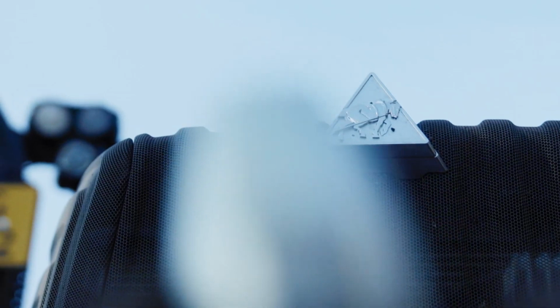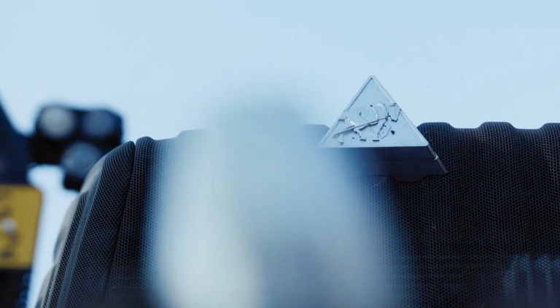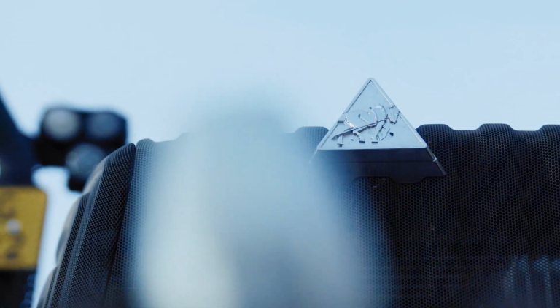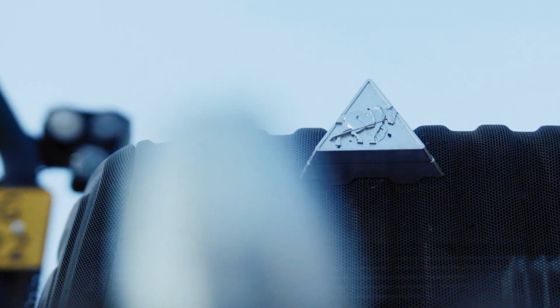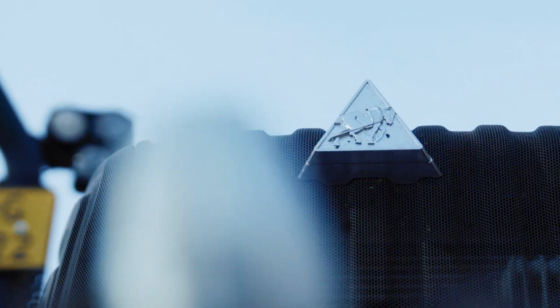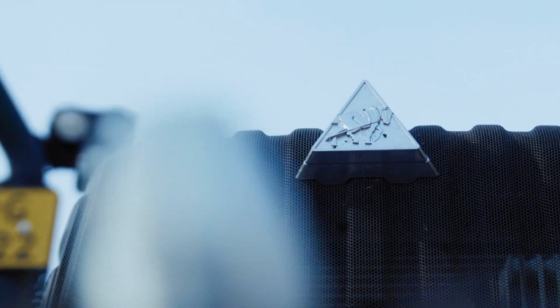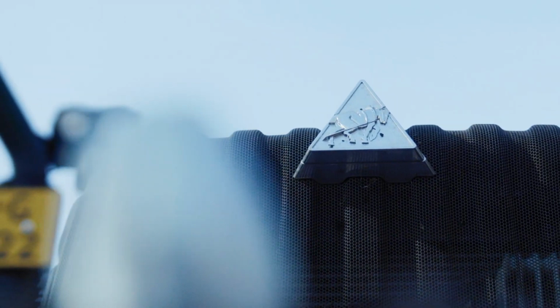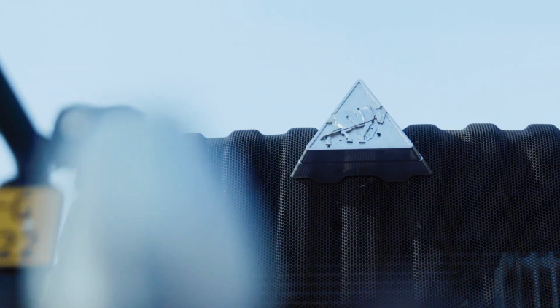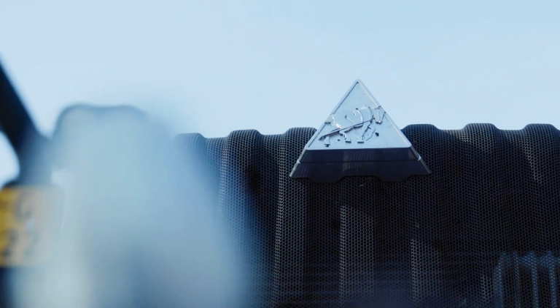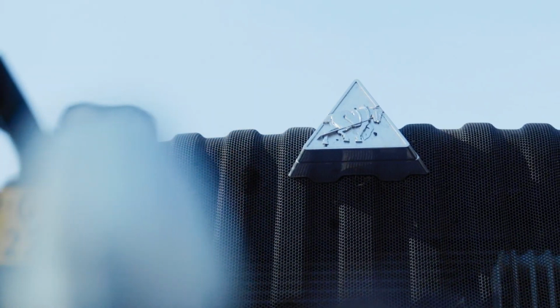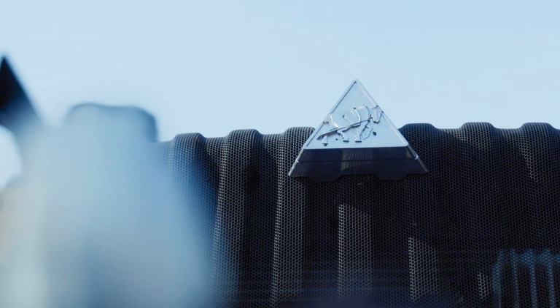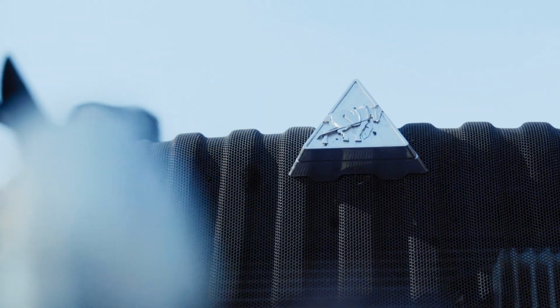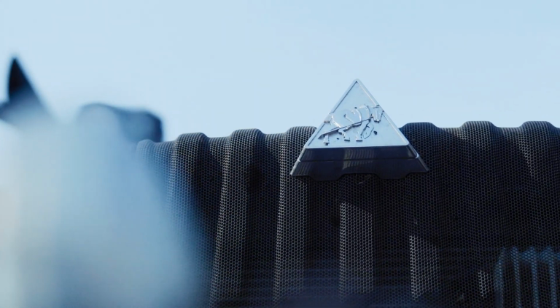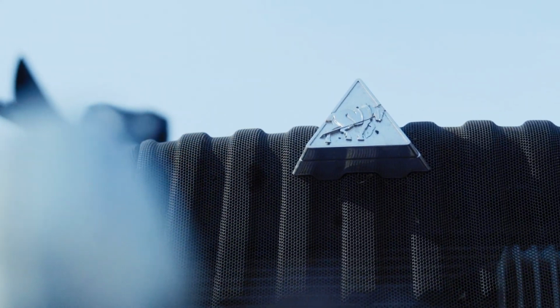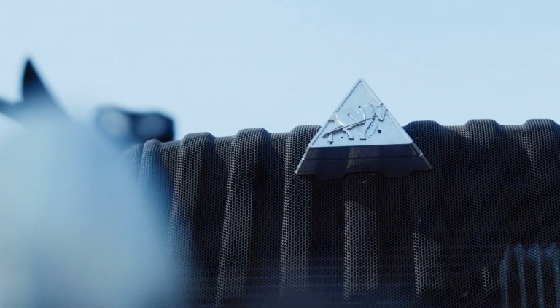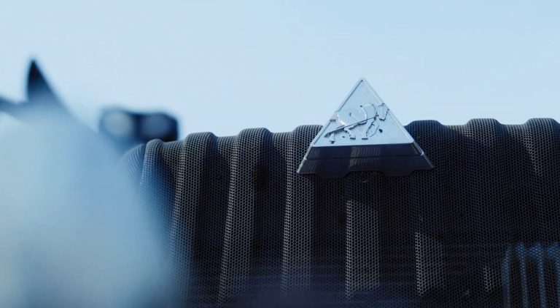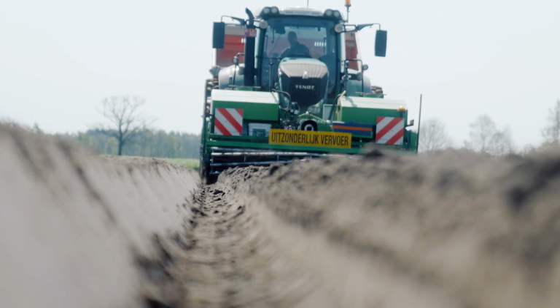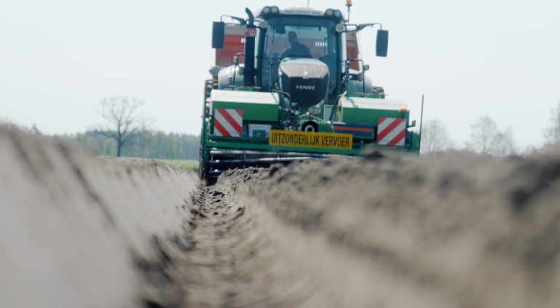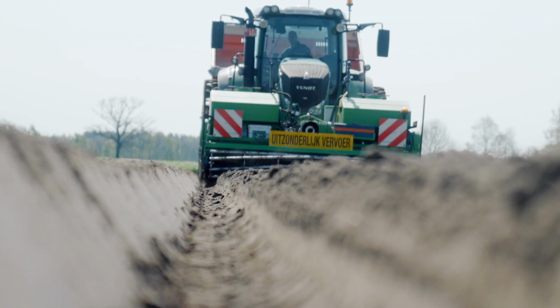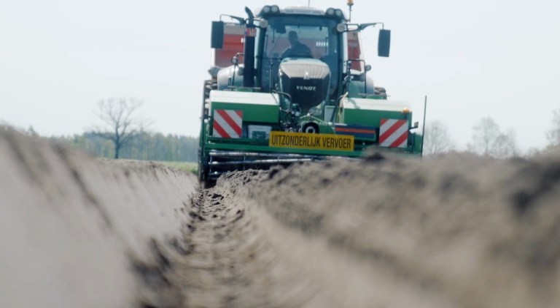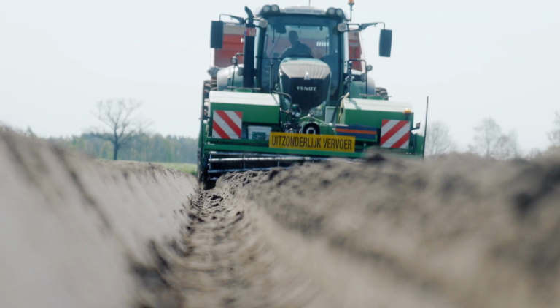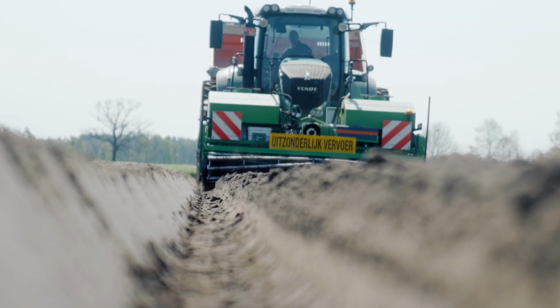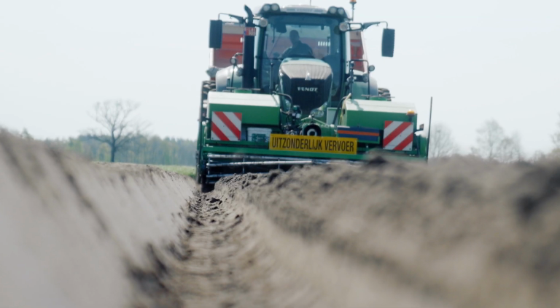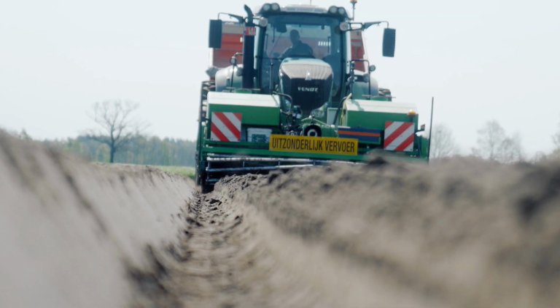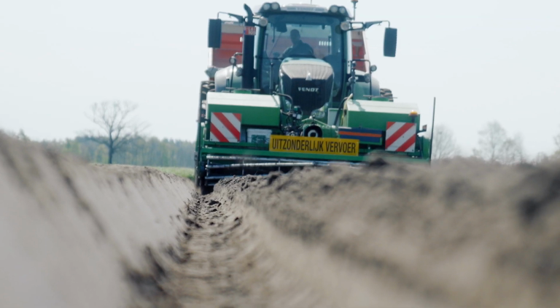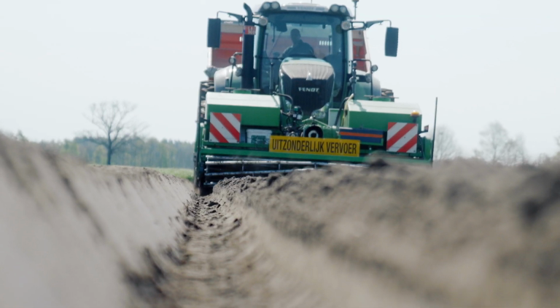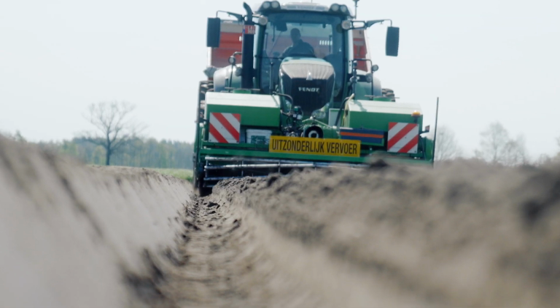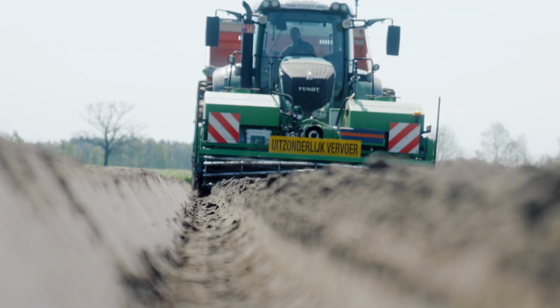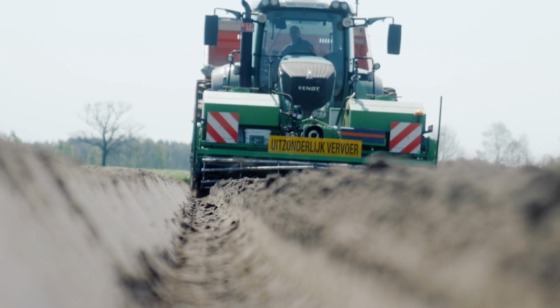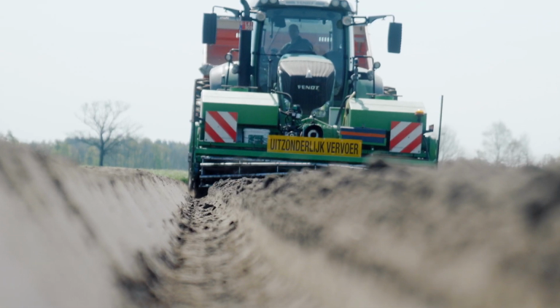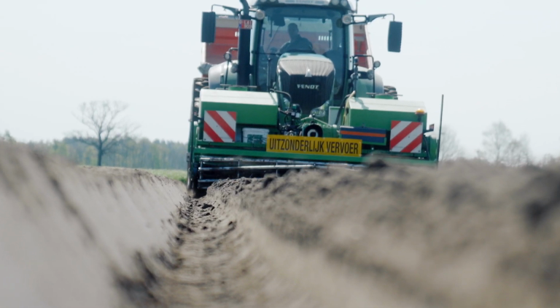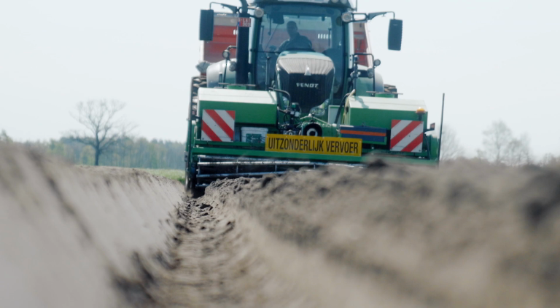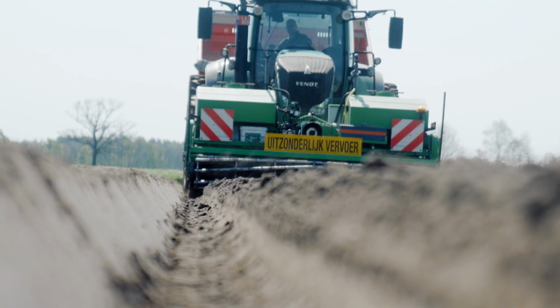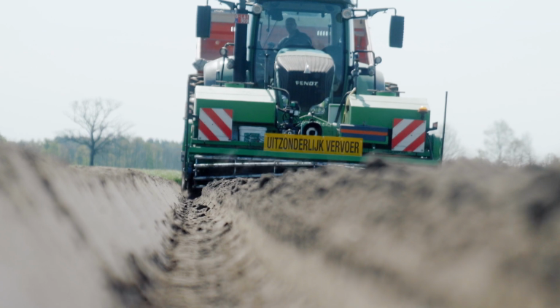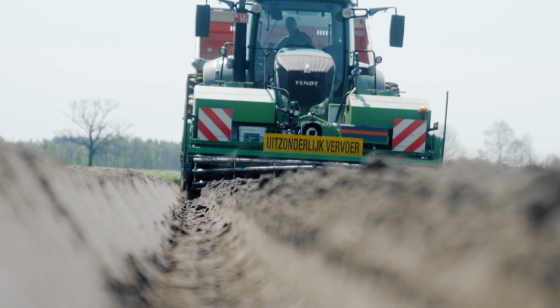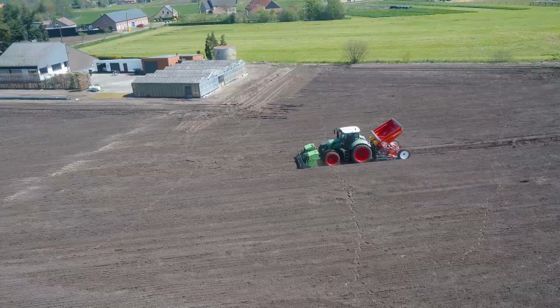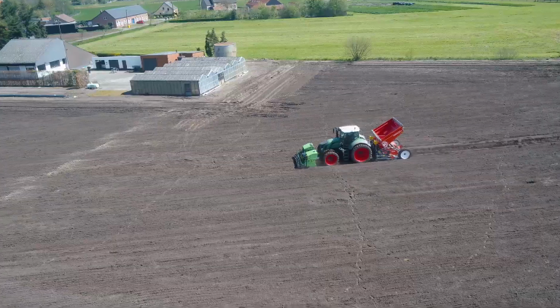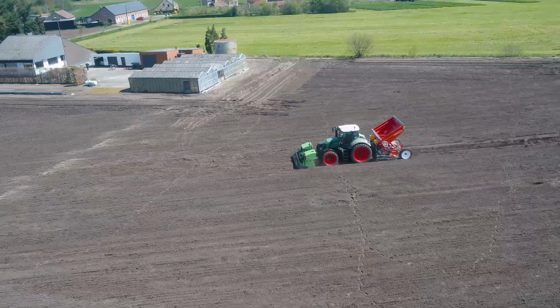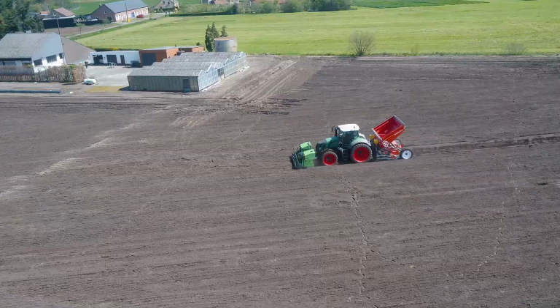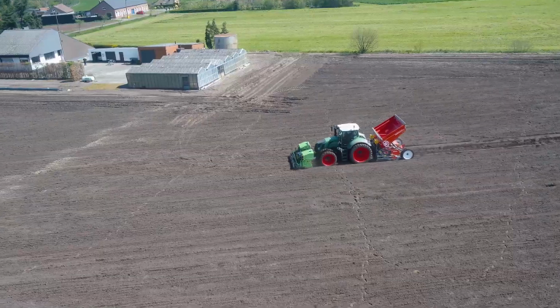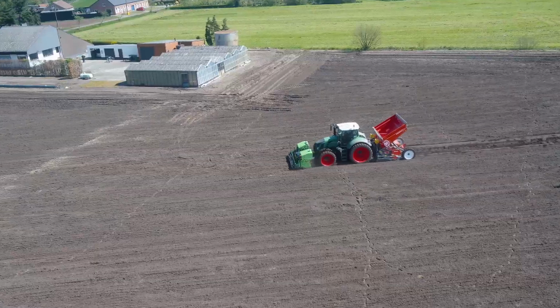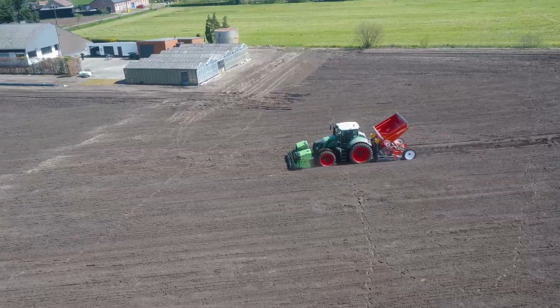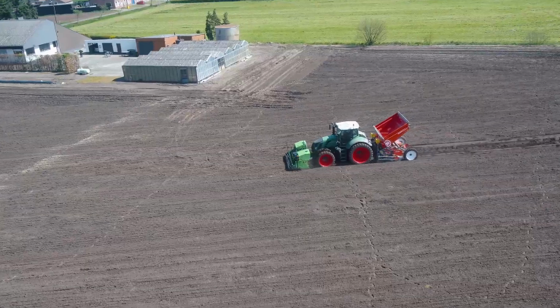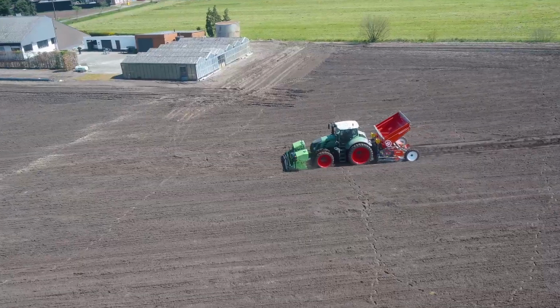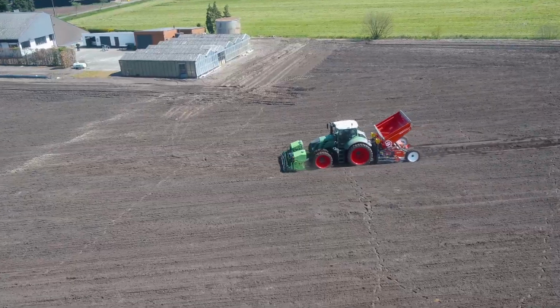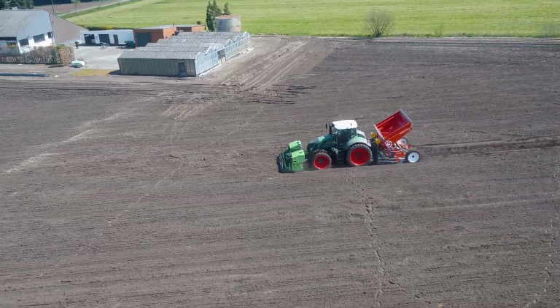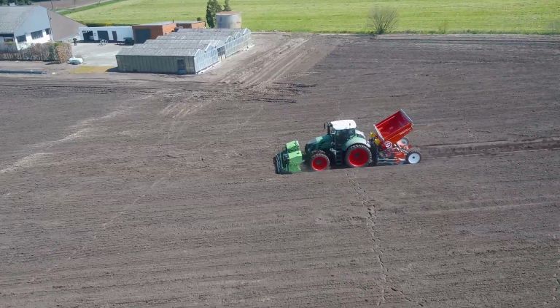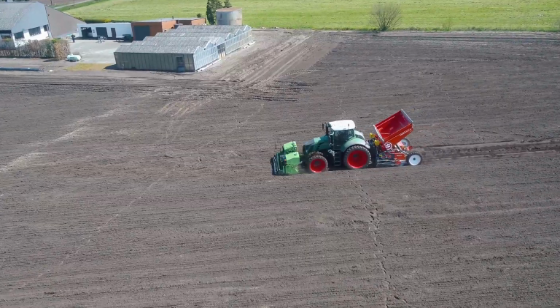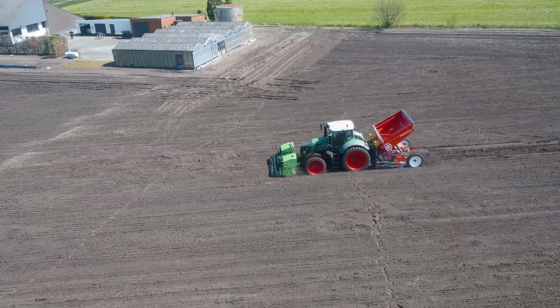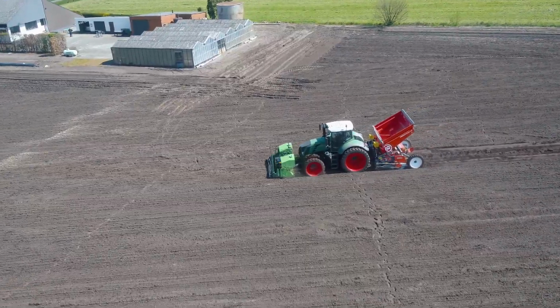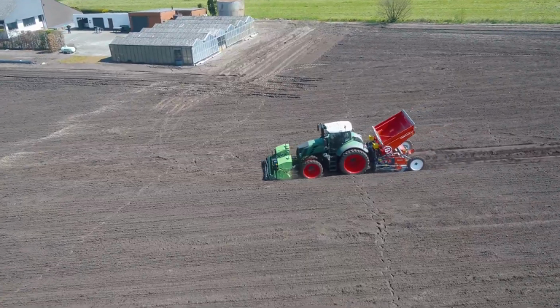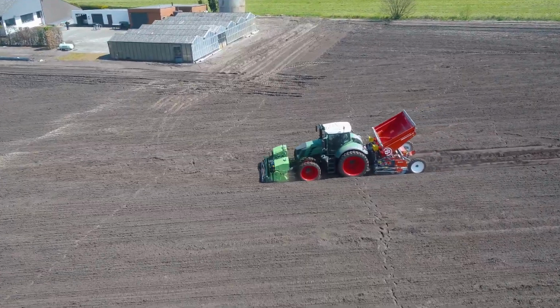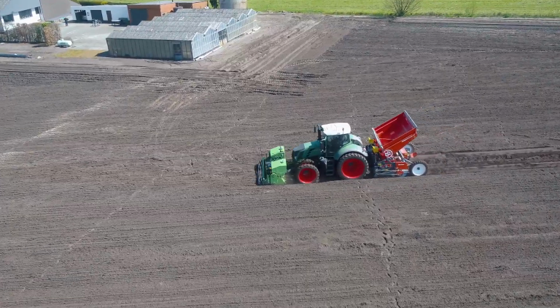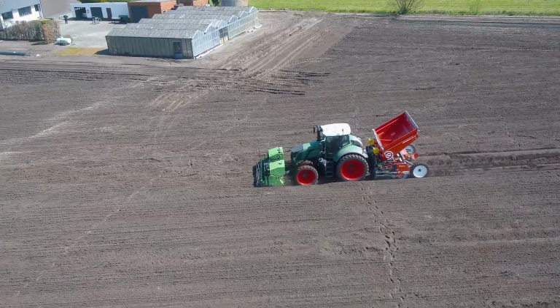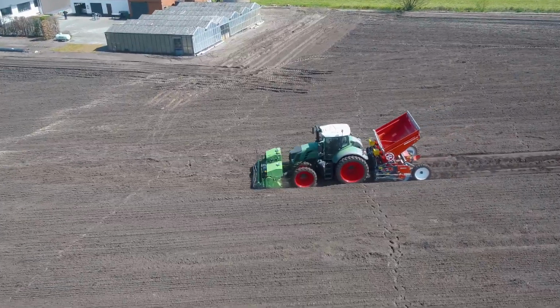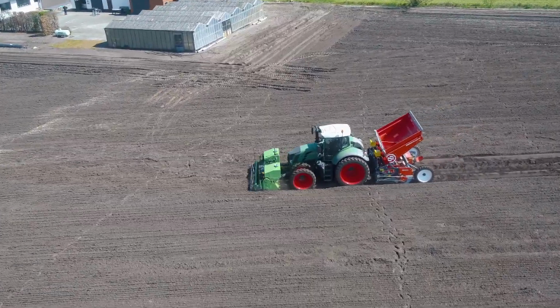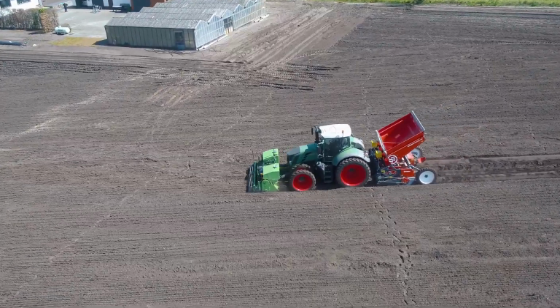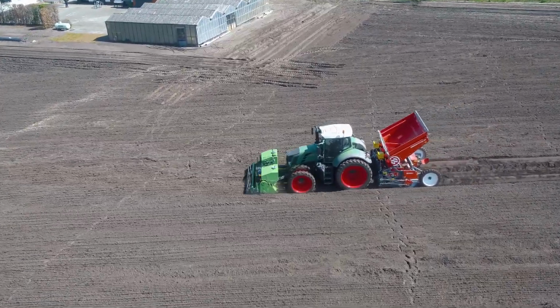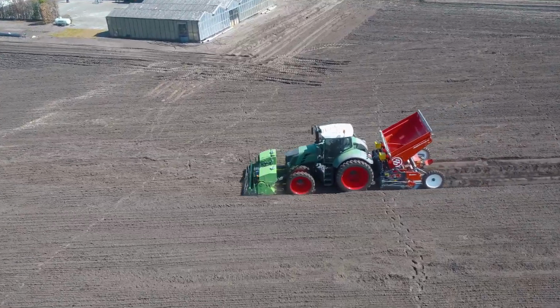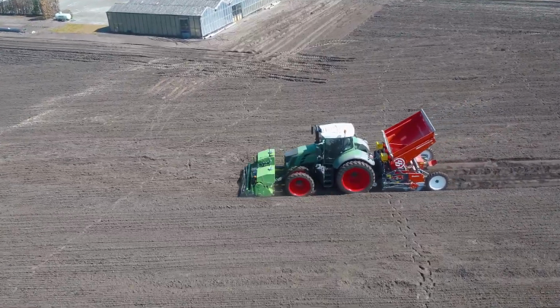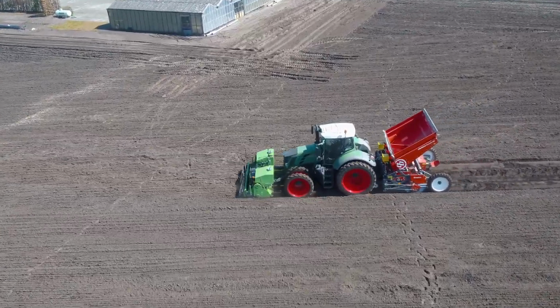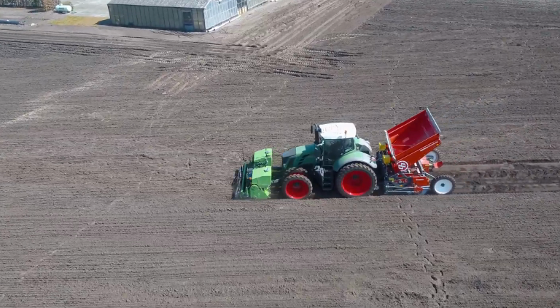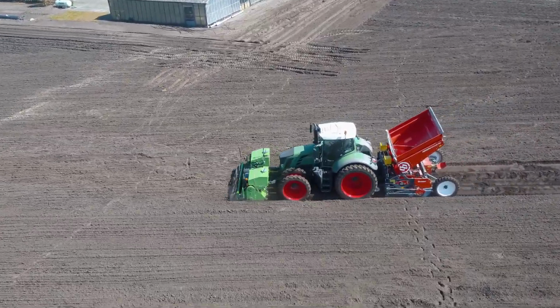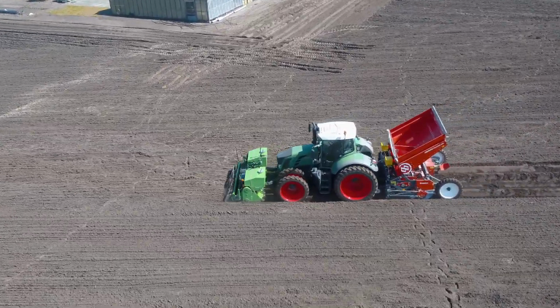By now, Fendt tractors also feature intelligent headland management — VarioTronic TI and Fendt TI headland.